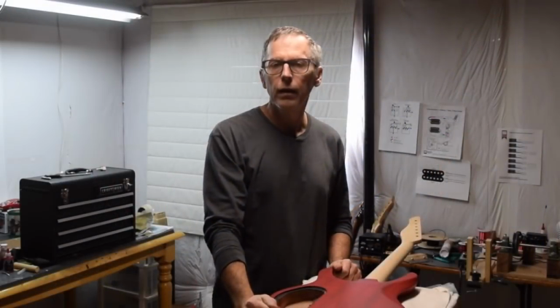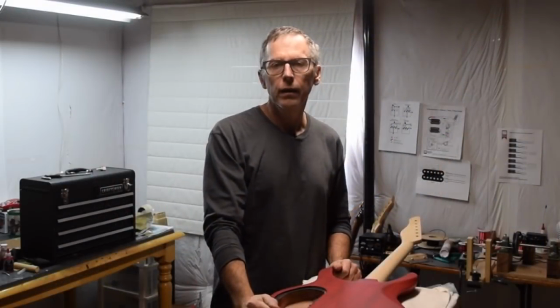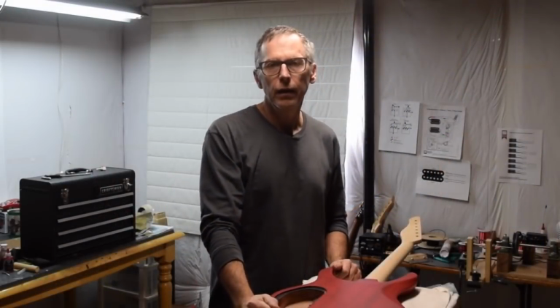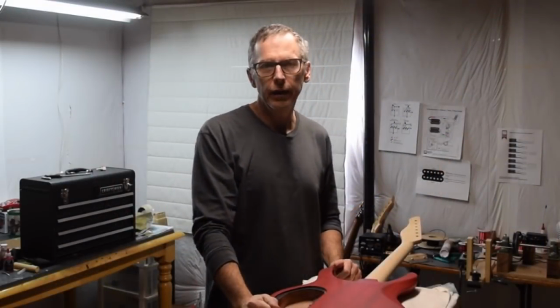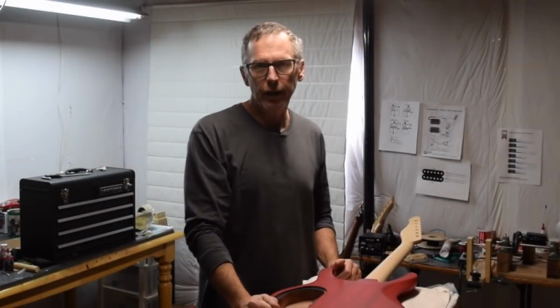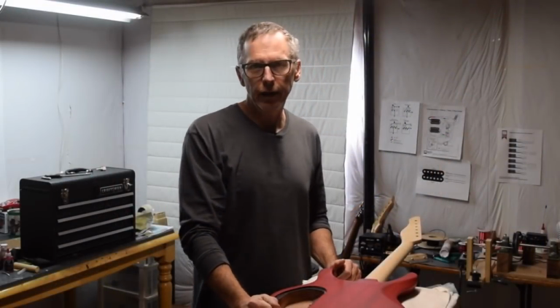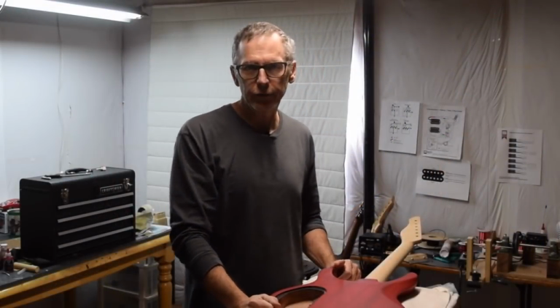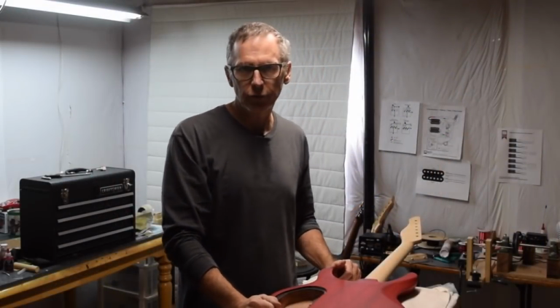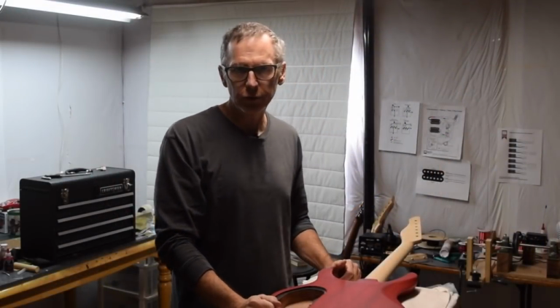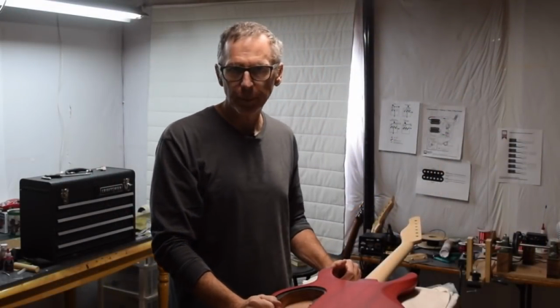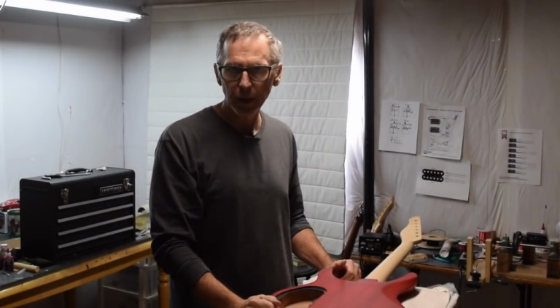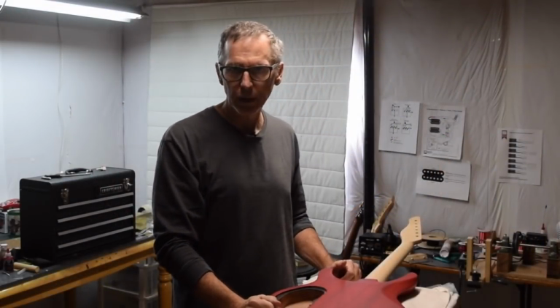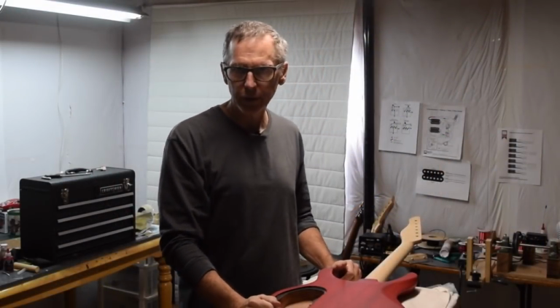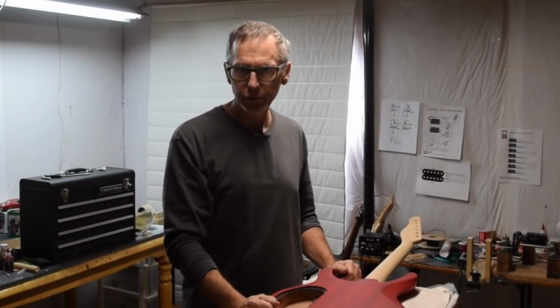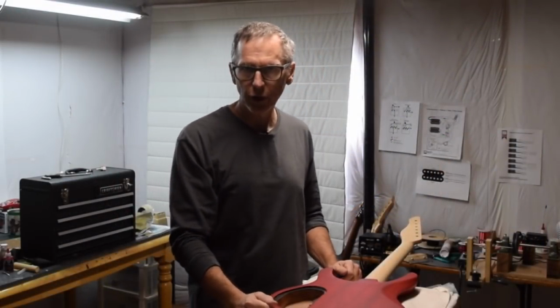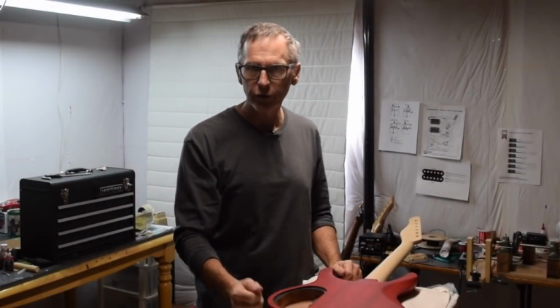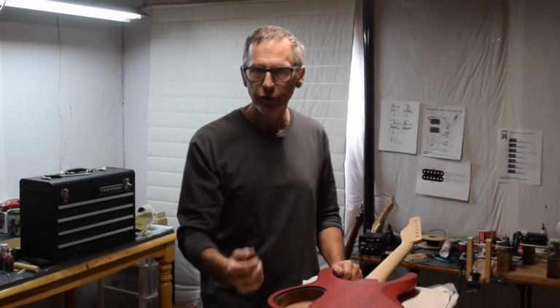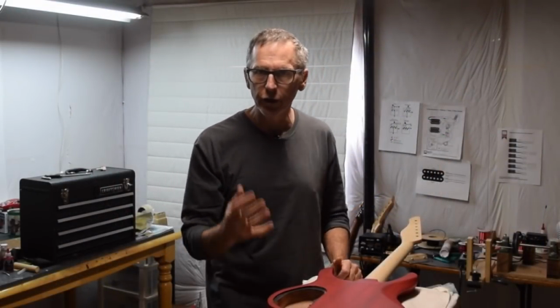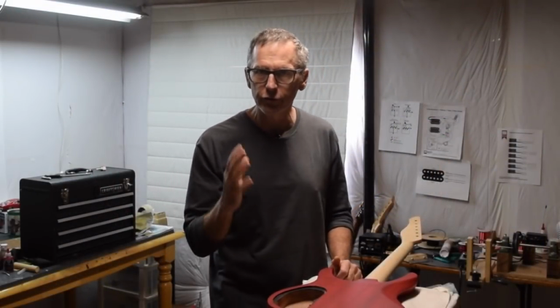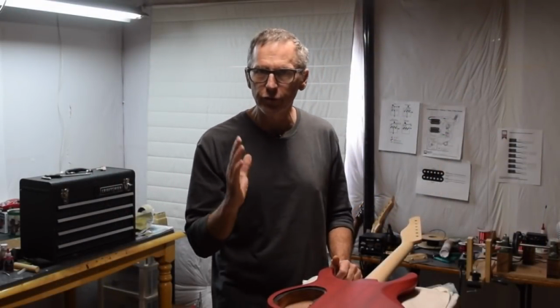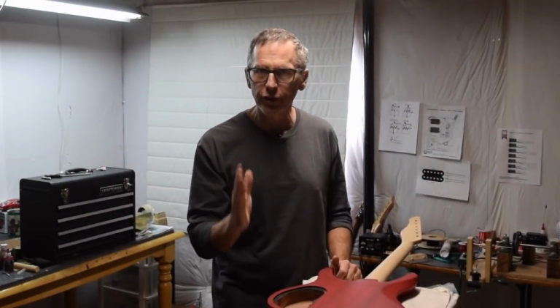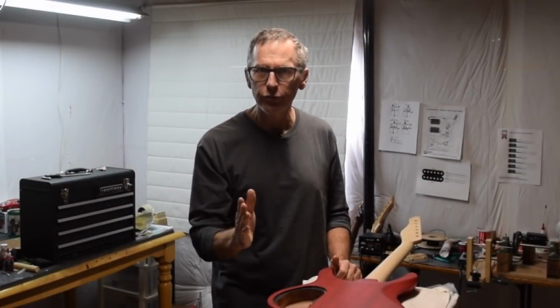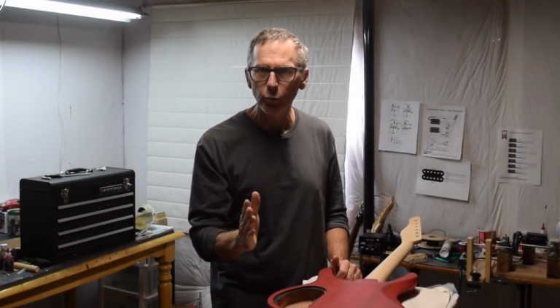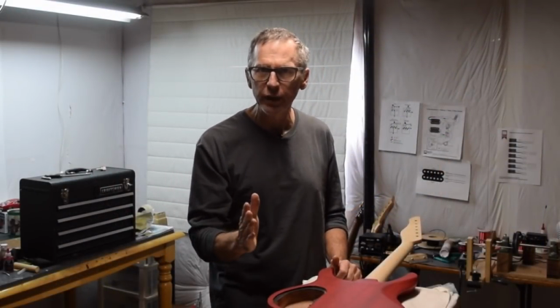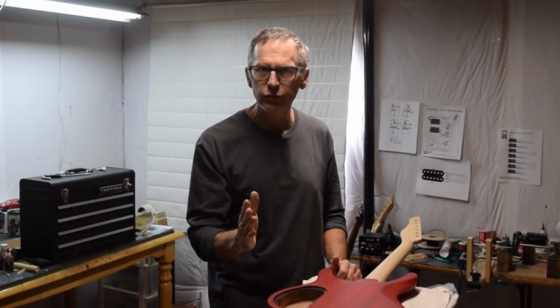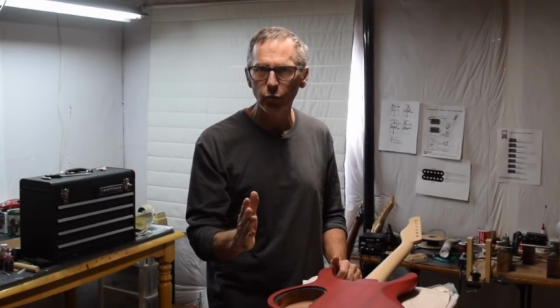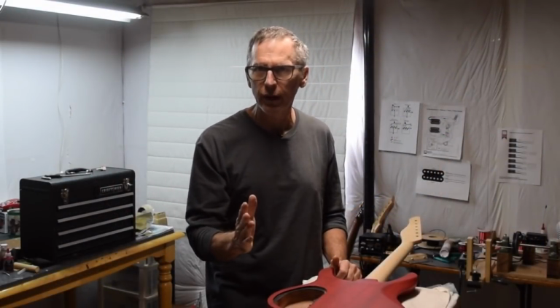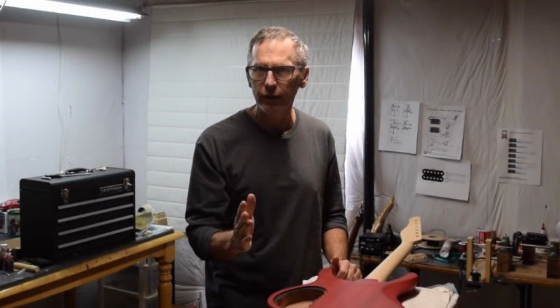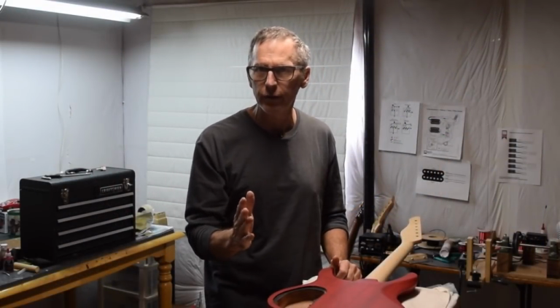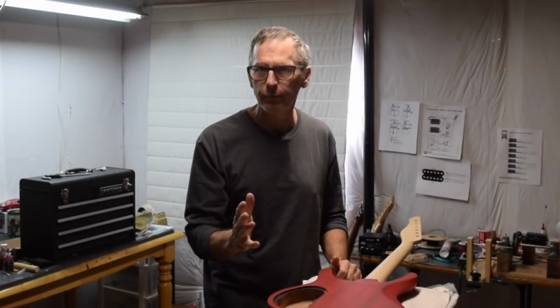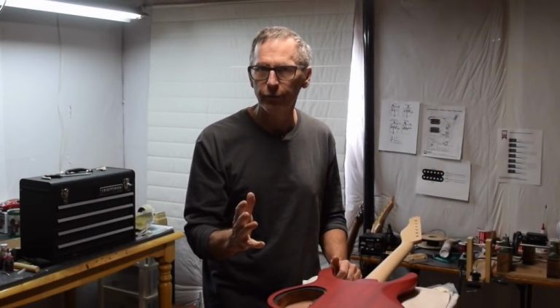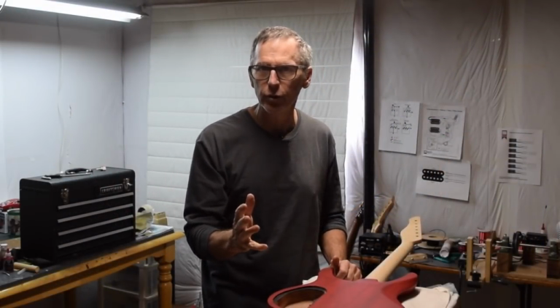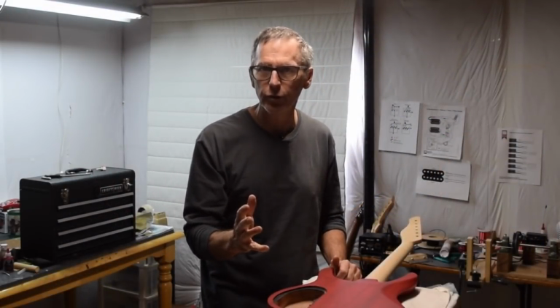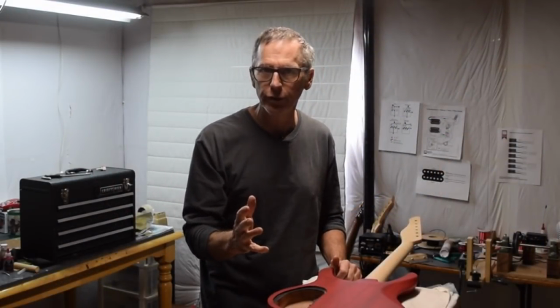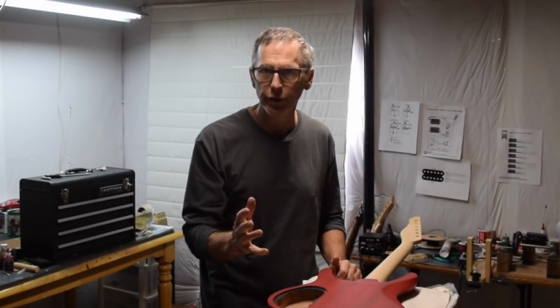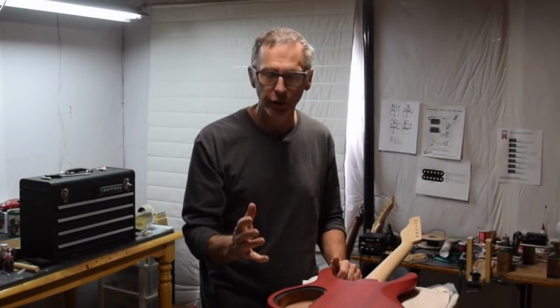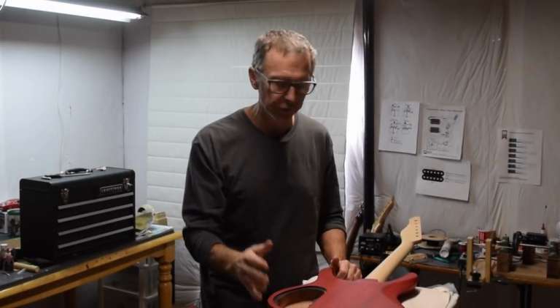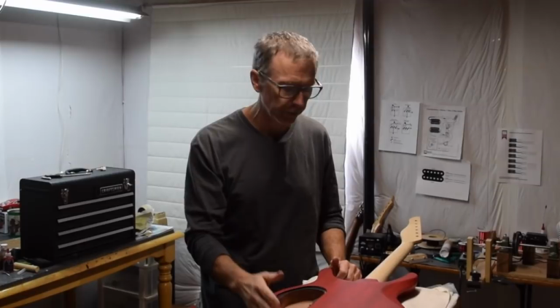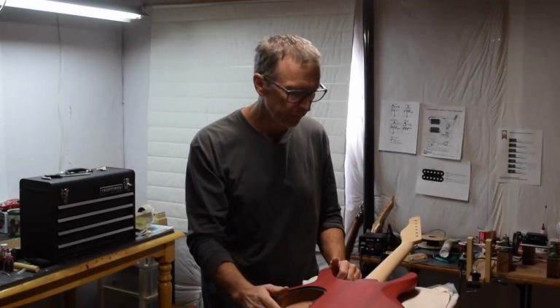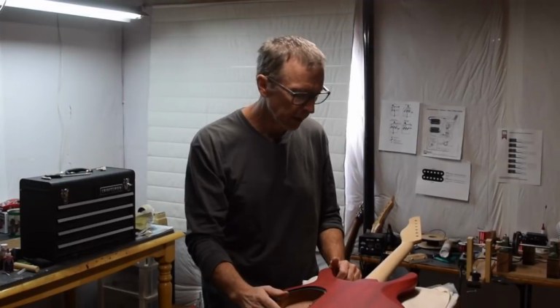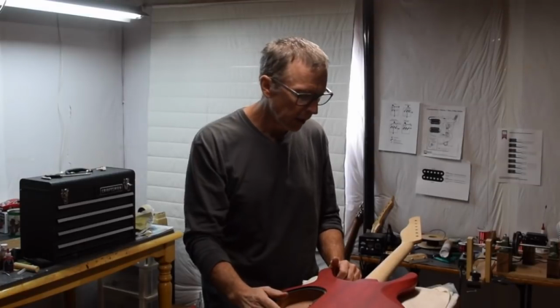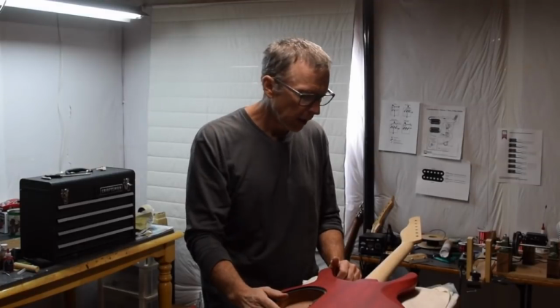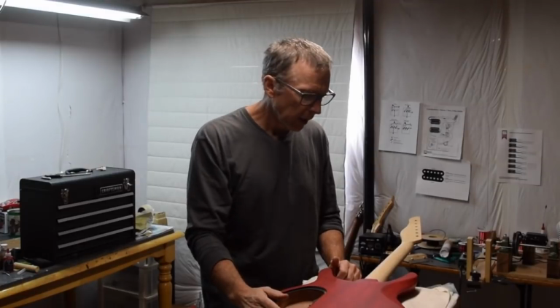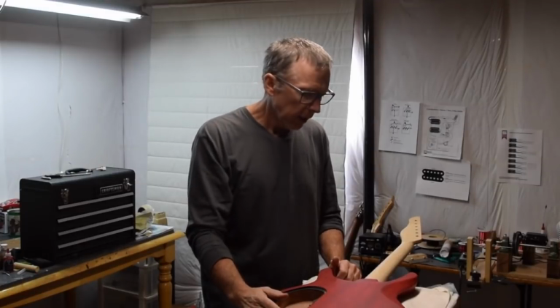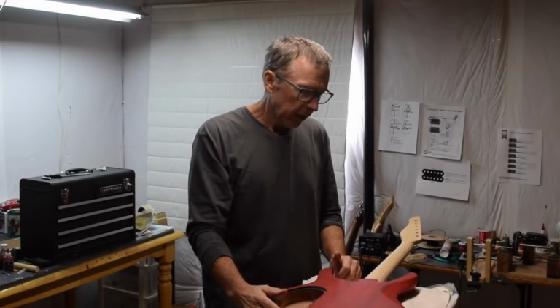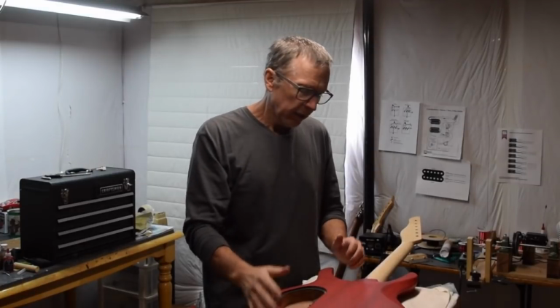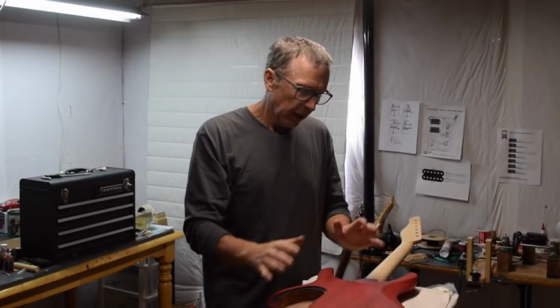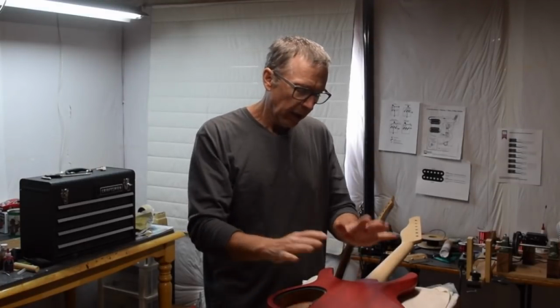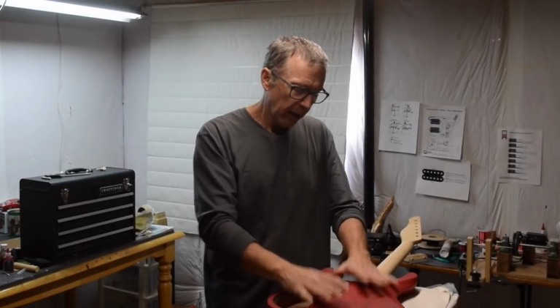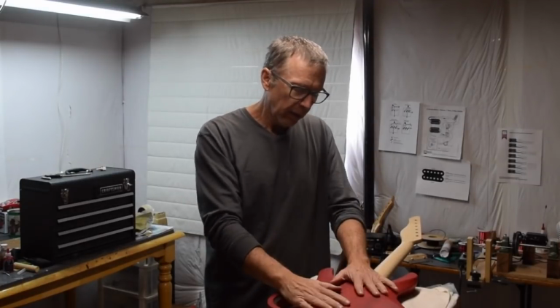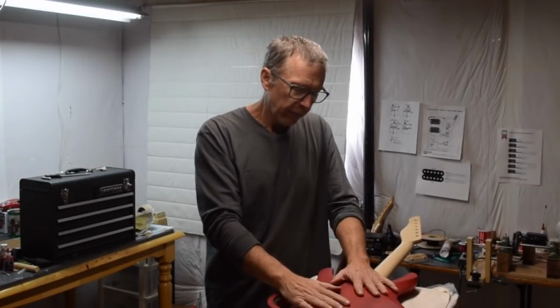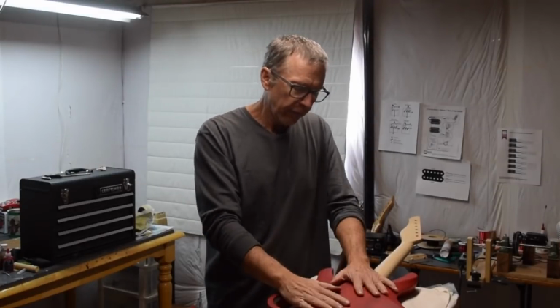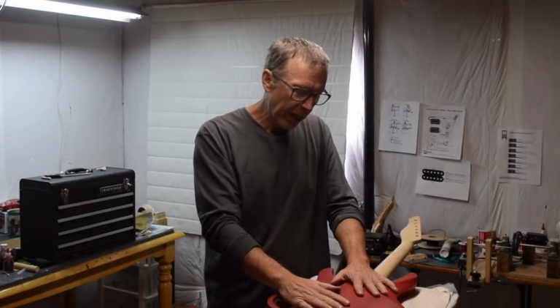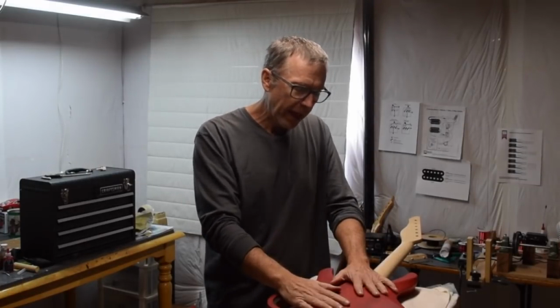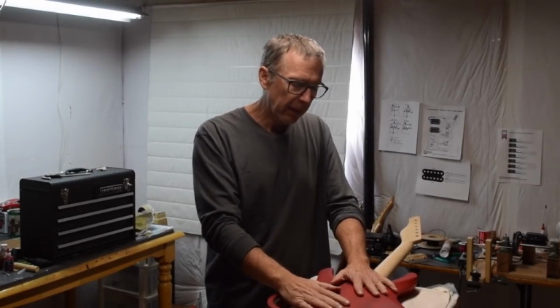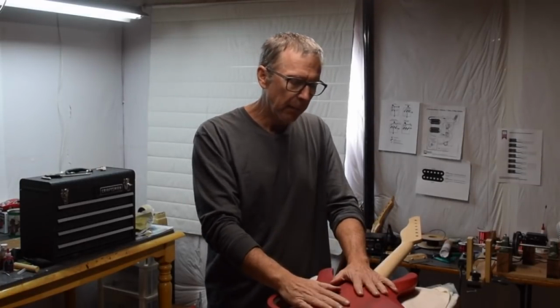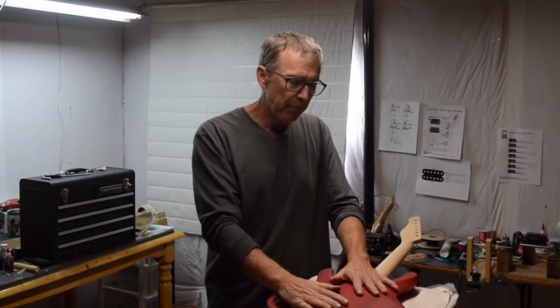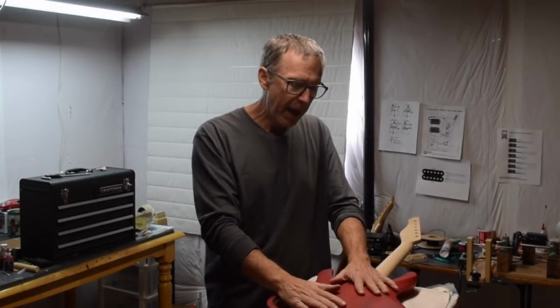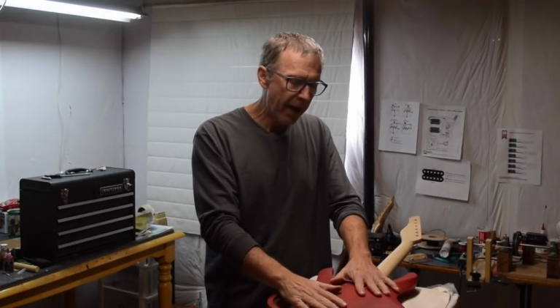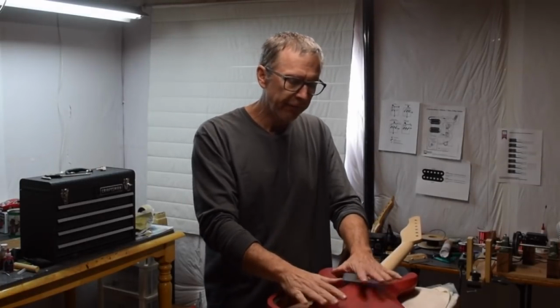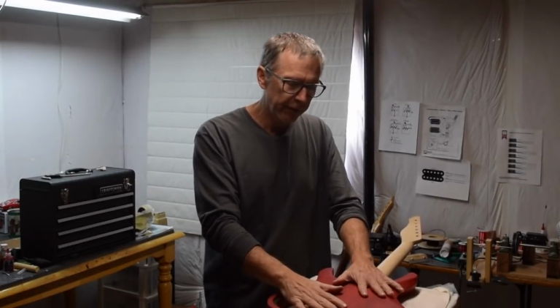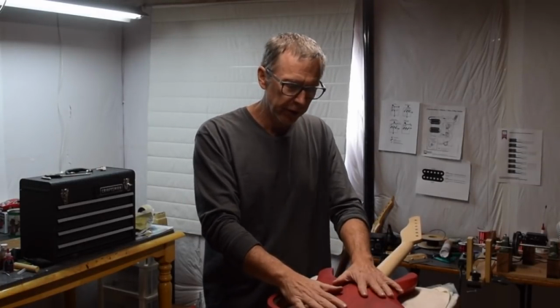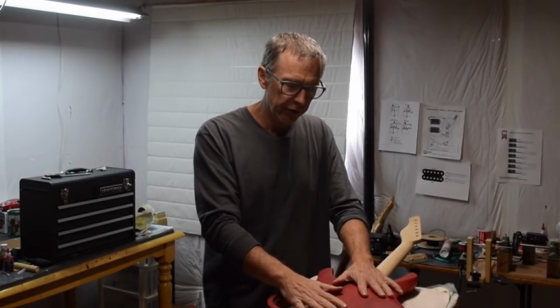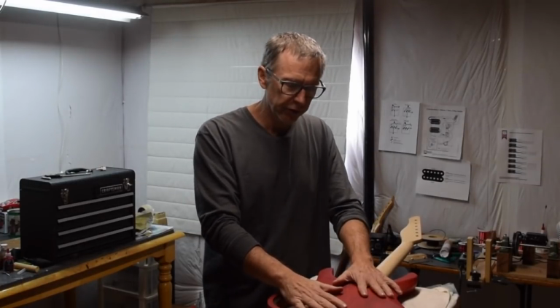Hey guys, it's Chris from Highline Guitars, and here's this week's quick tip for luthiers: flat matte finishes.